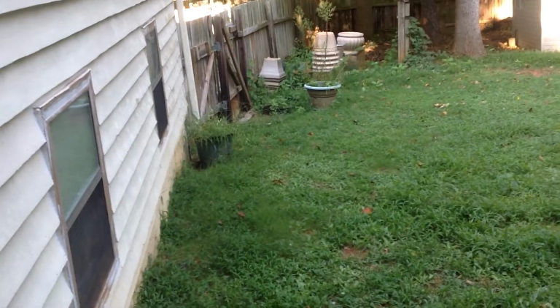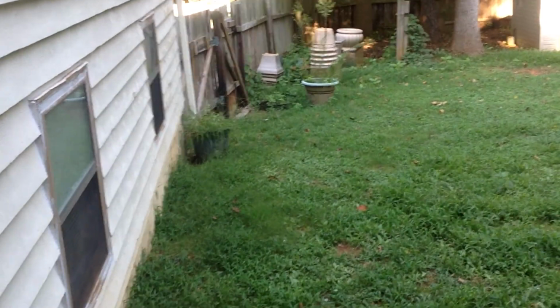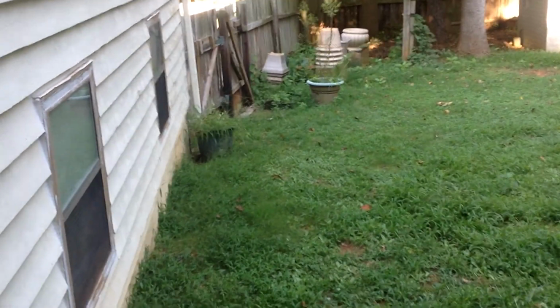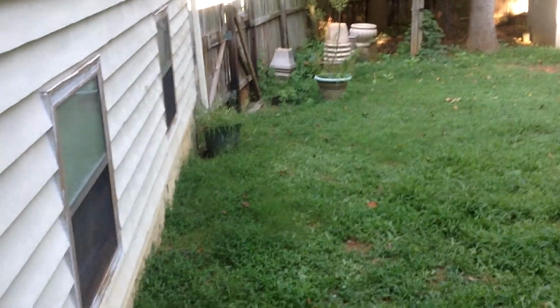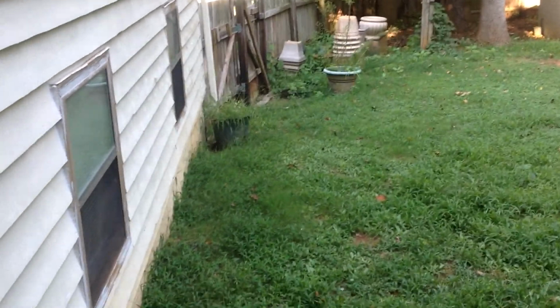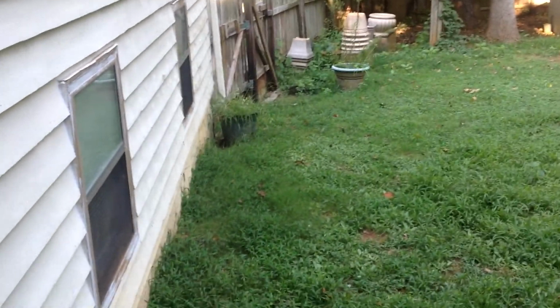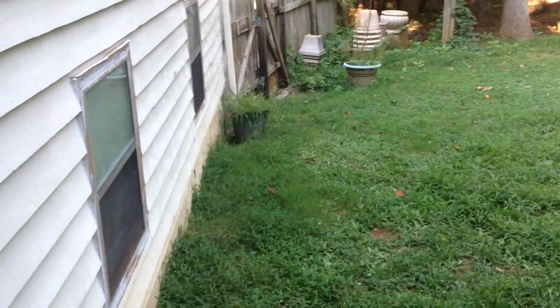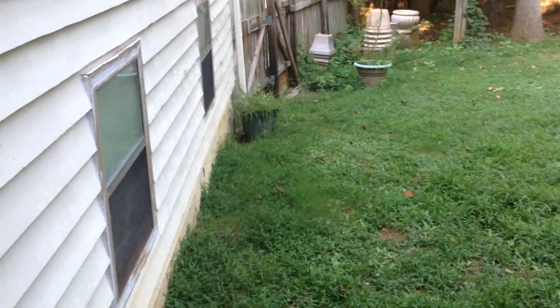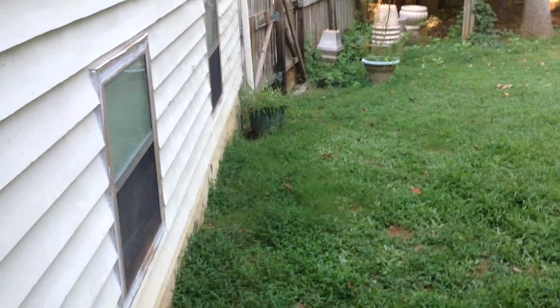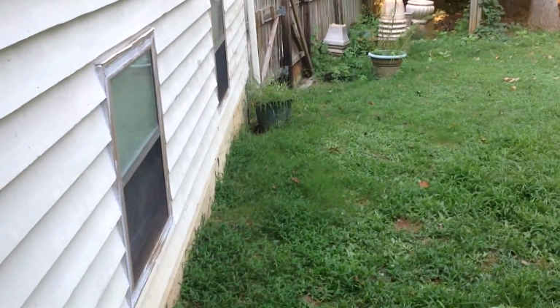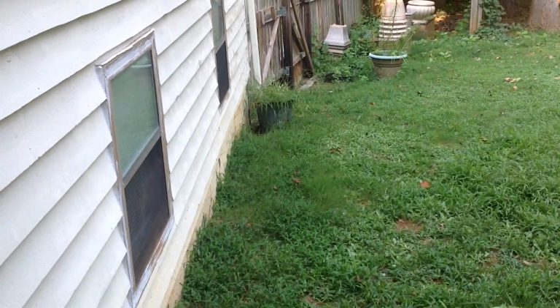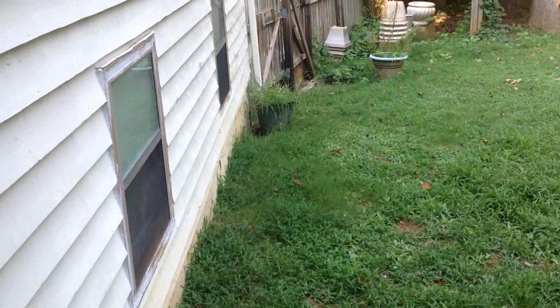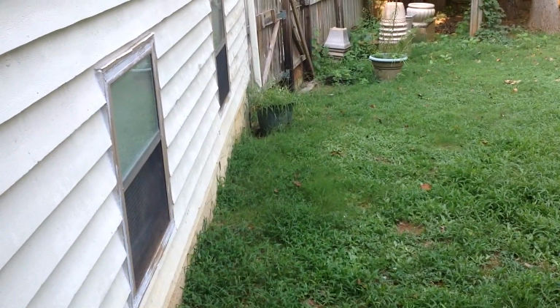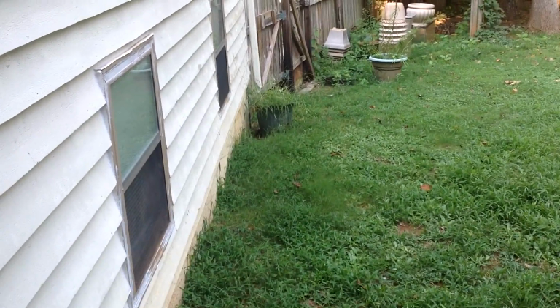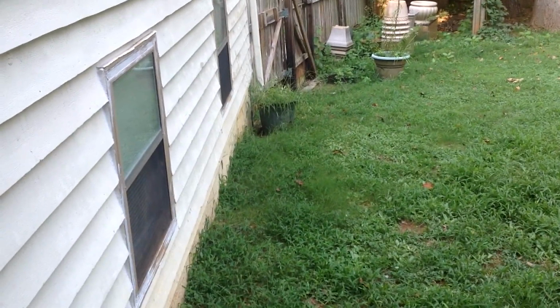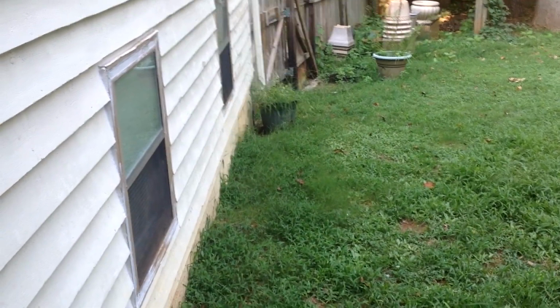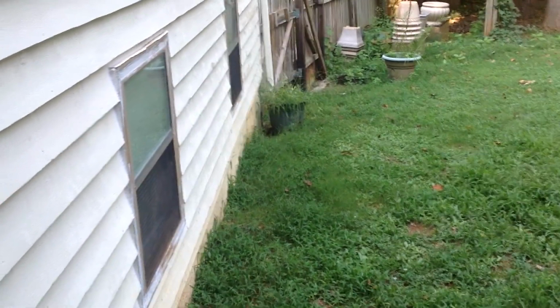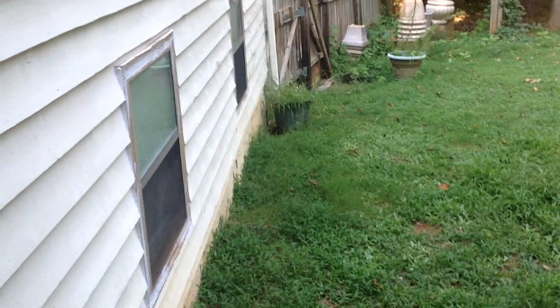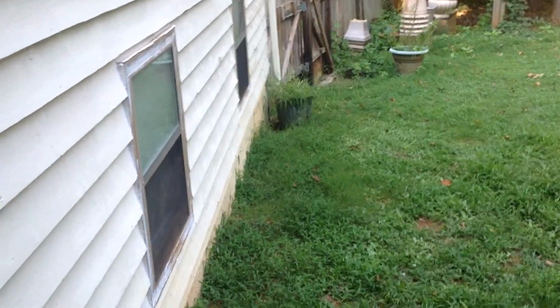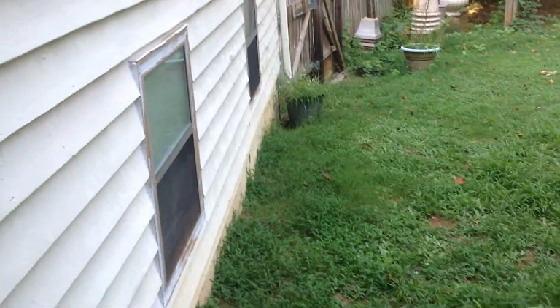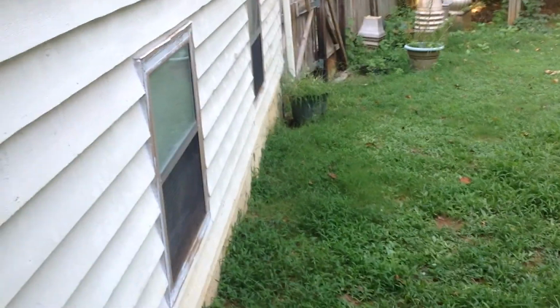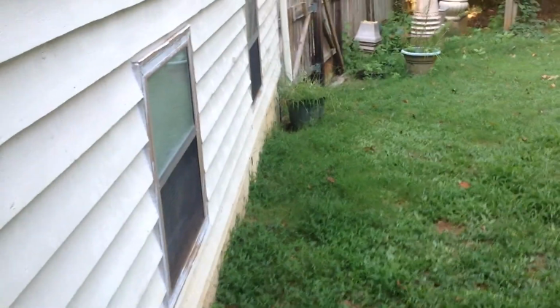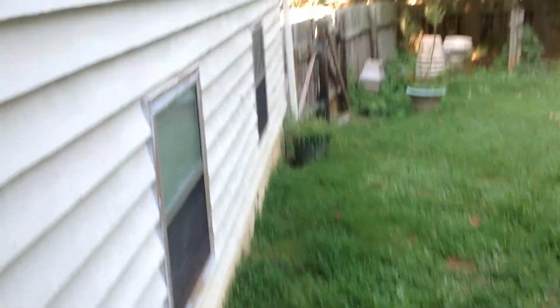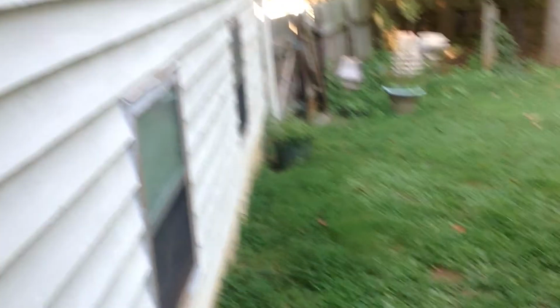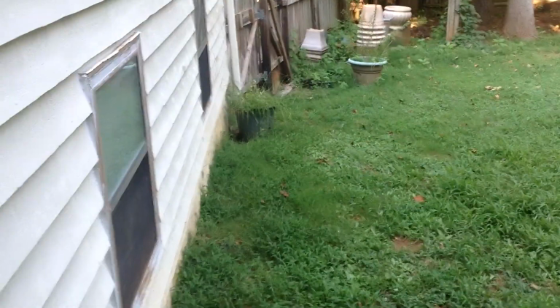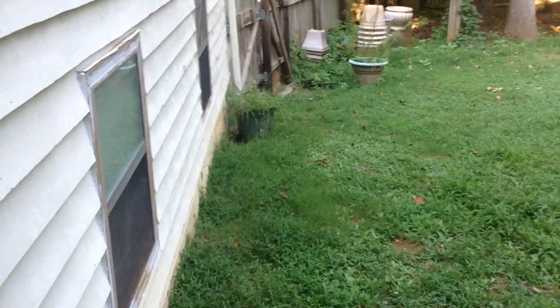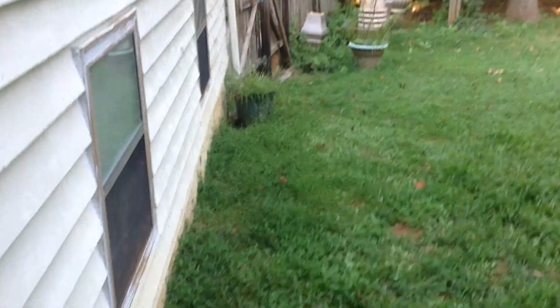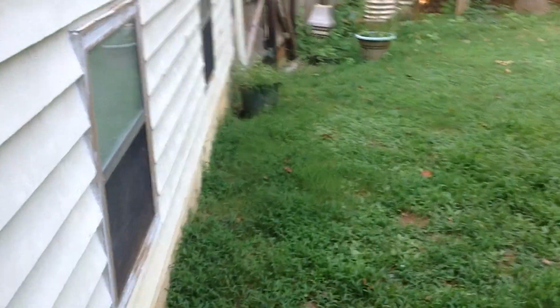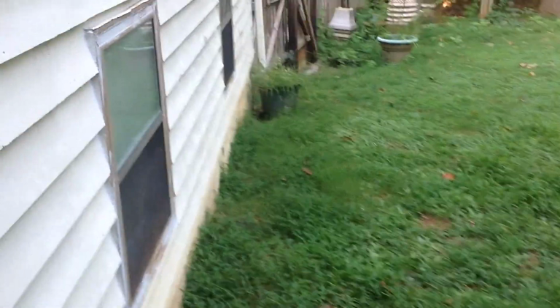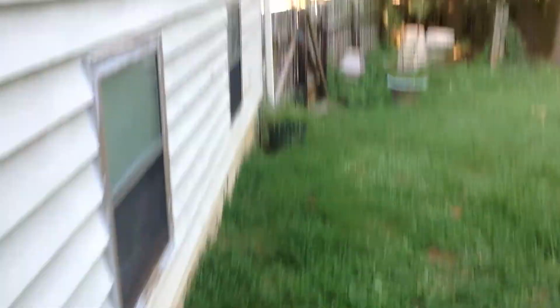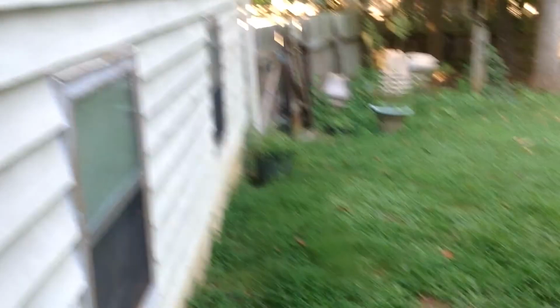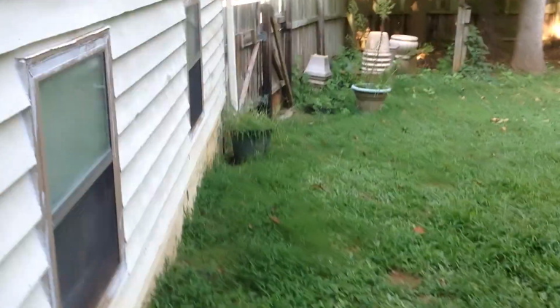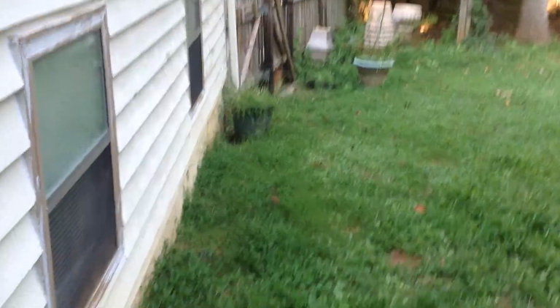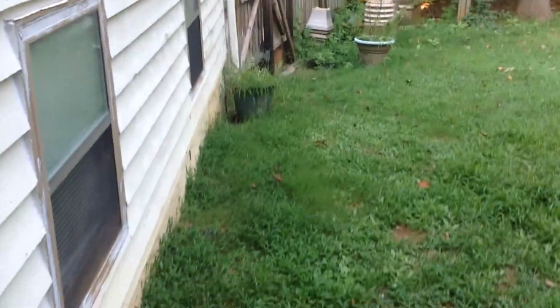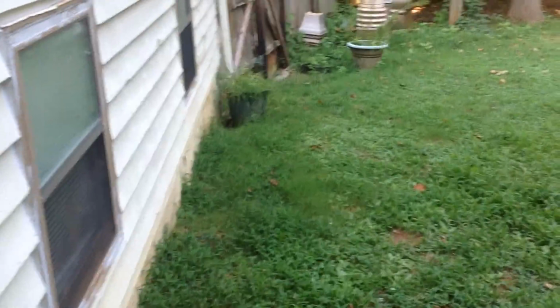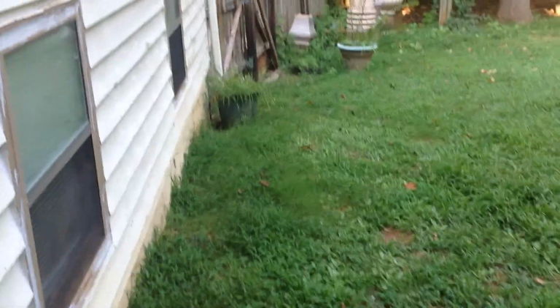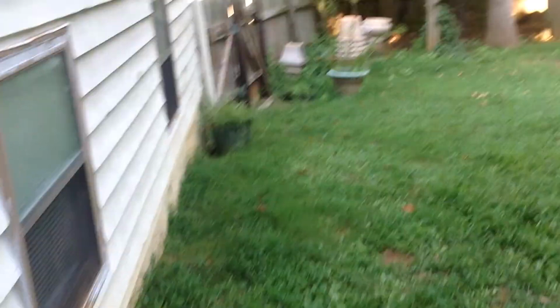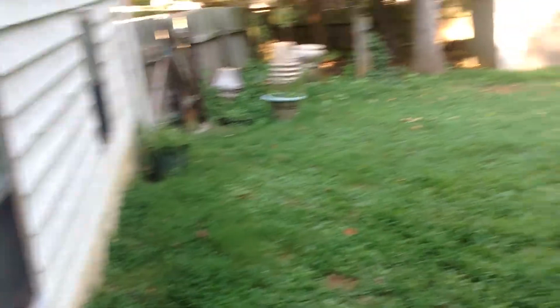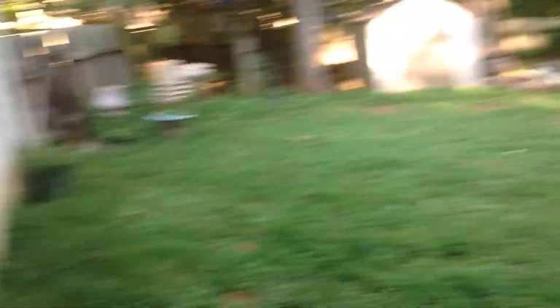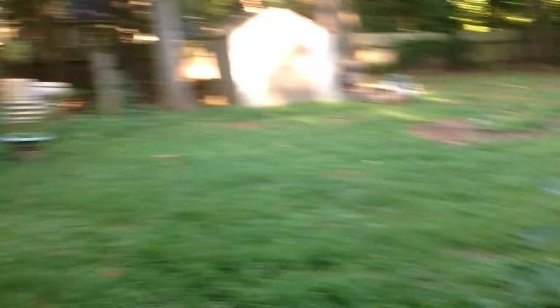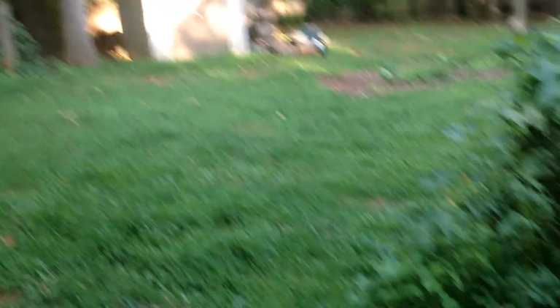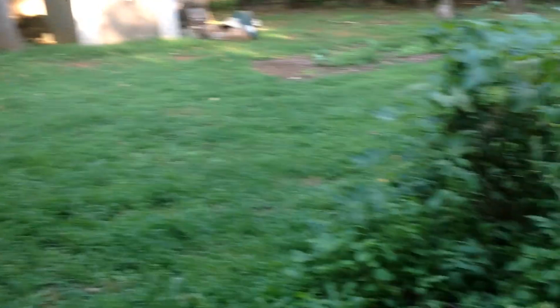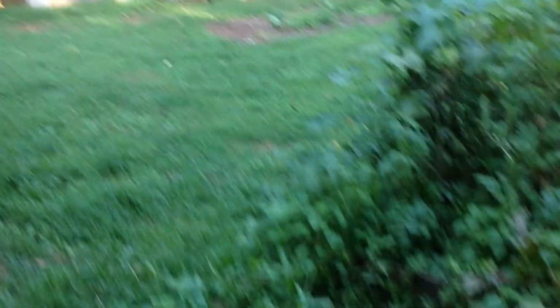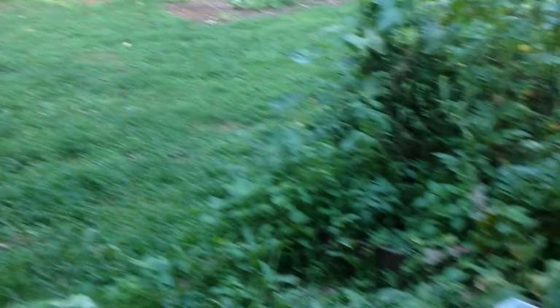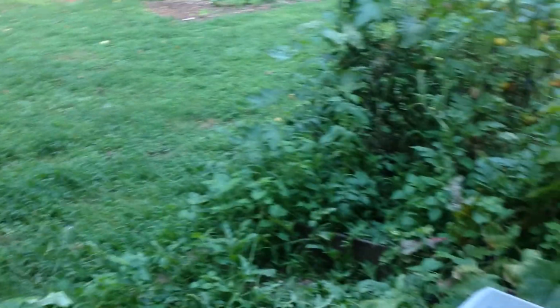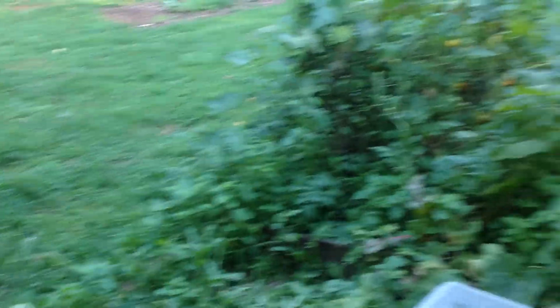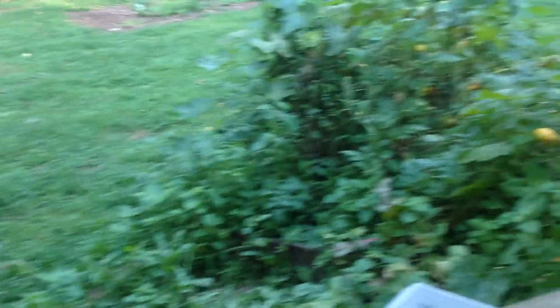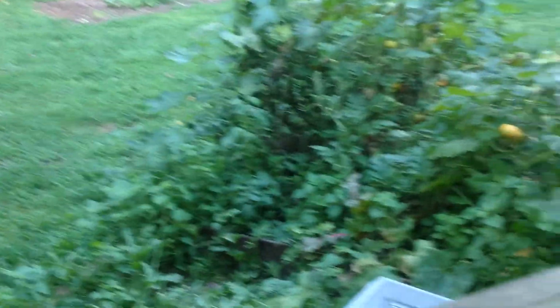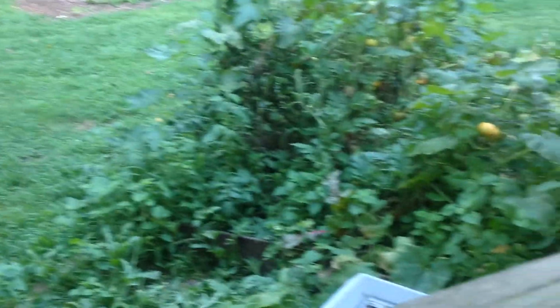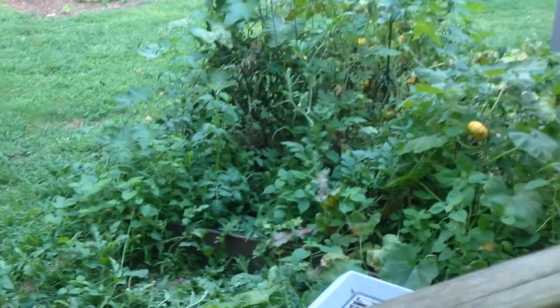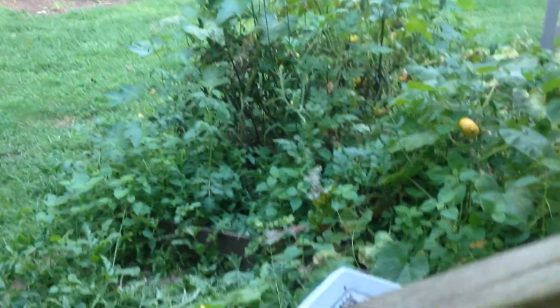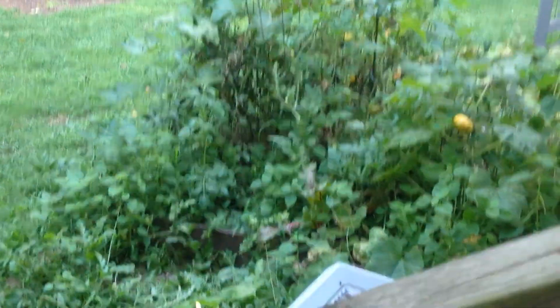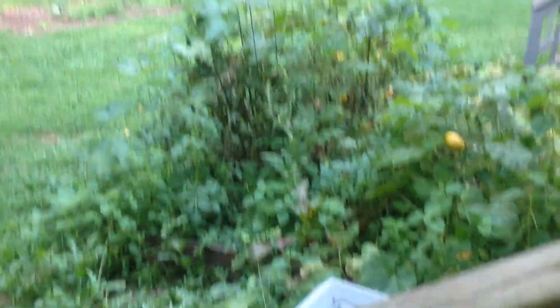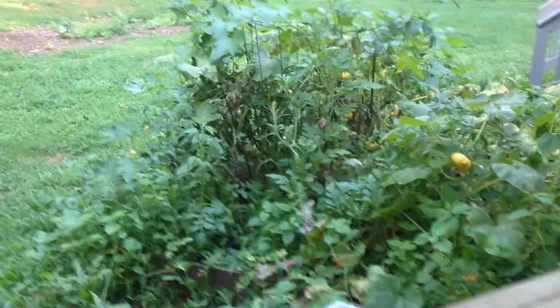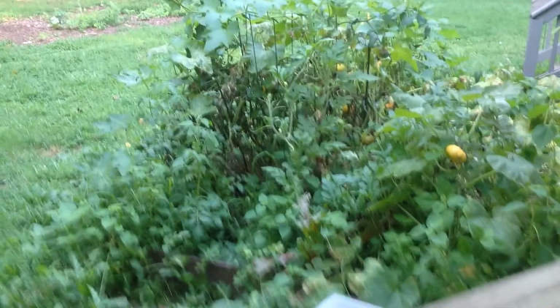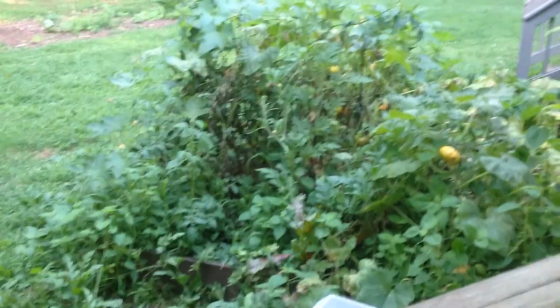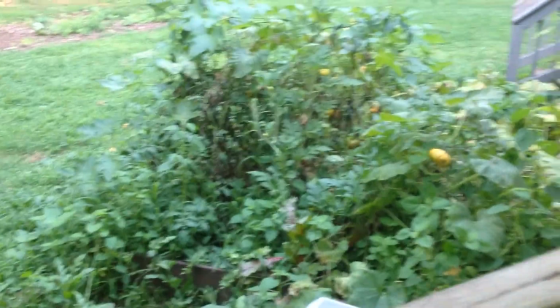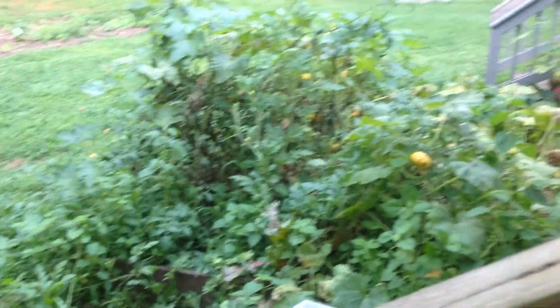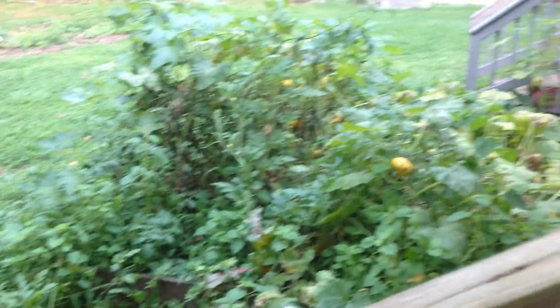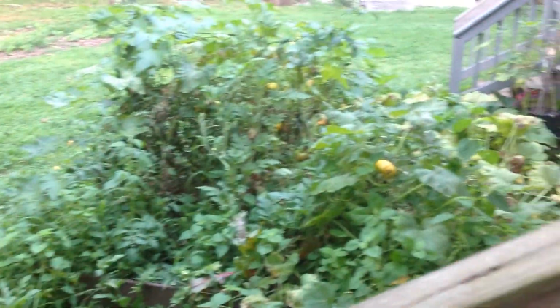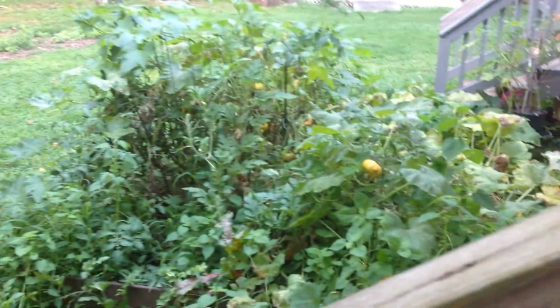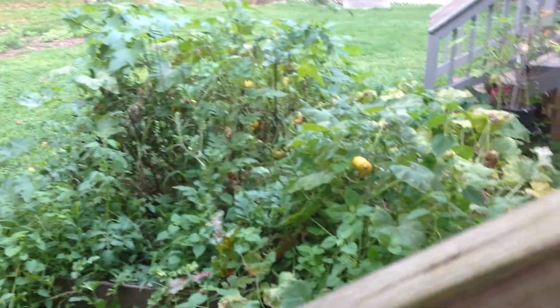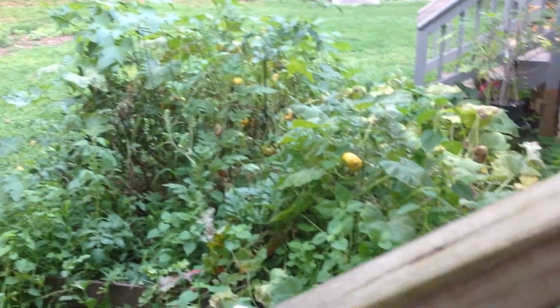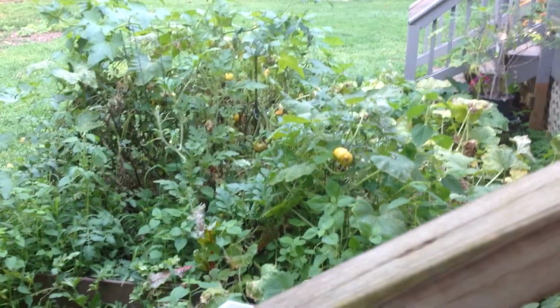Hey guys, Phoenix Mars here and welcome back to another video. Today we're checking out my pumpkin garden.